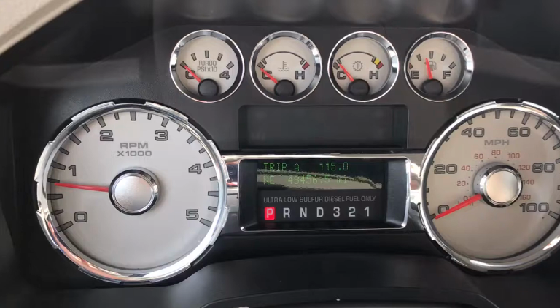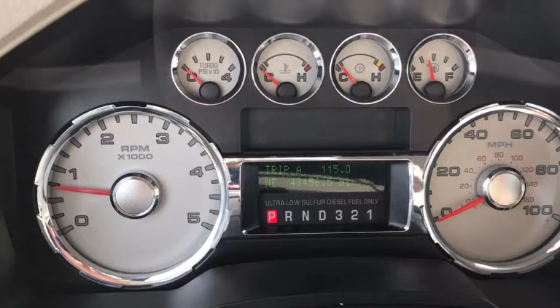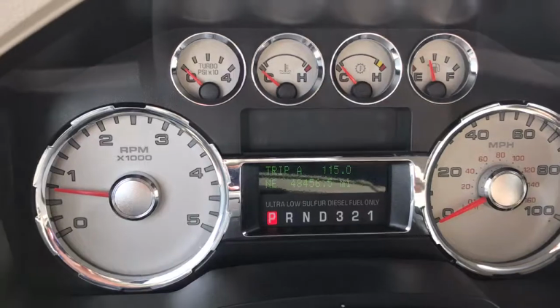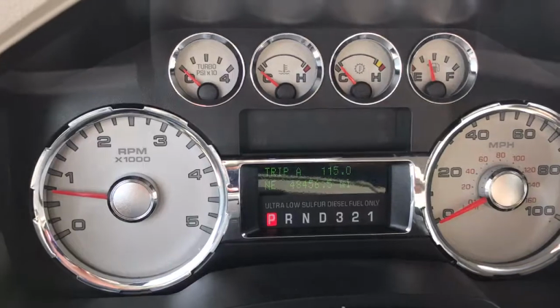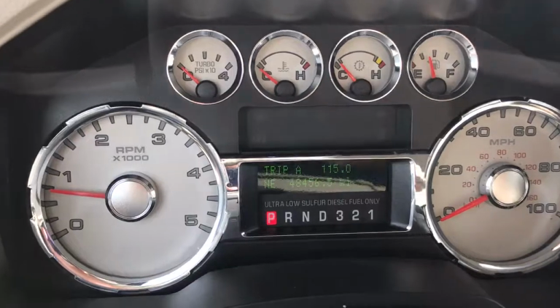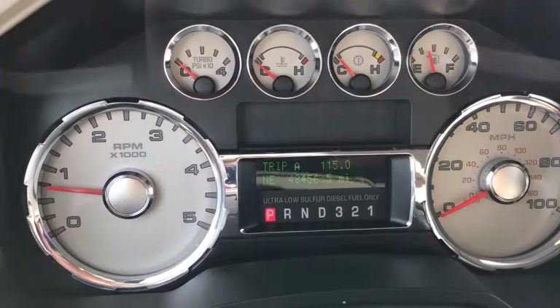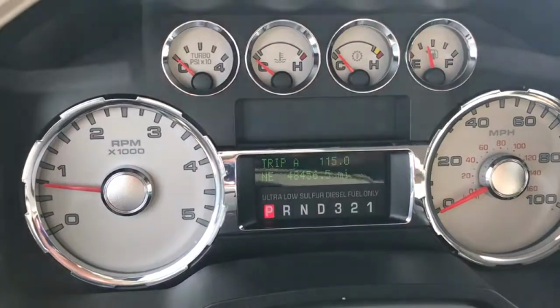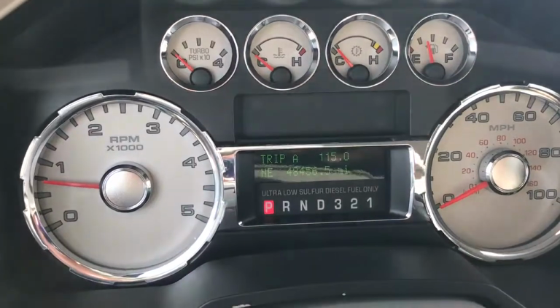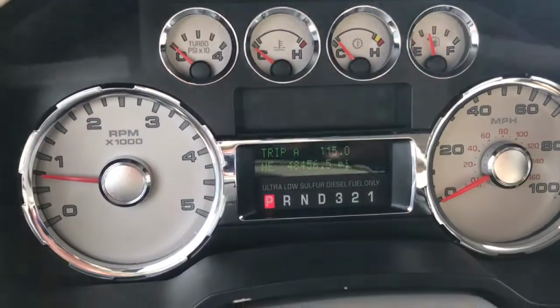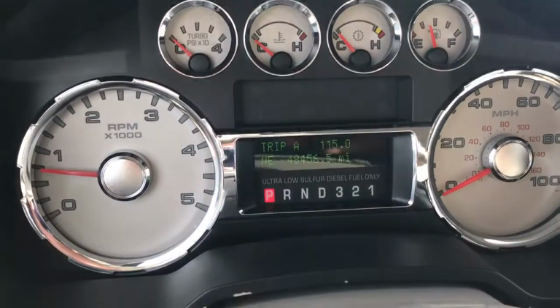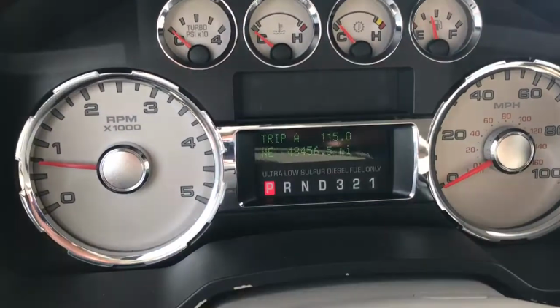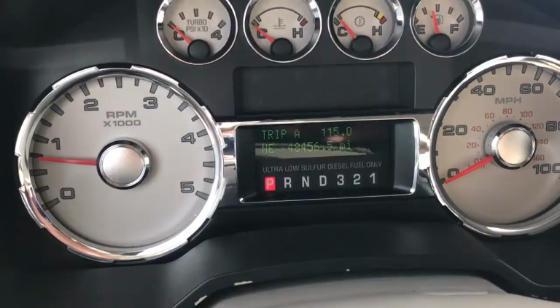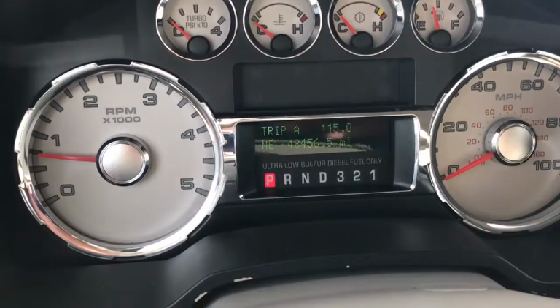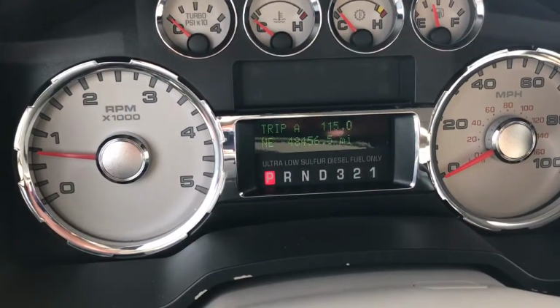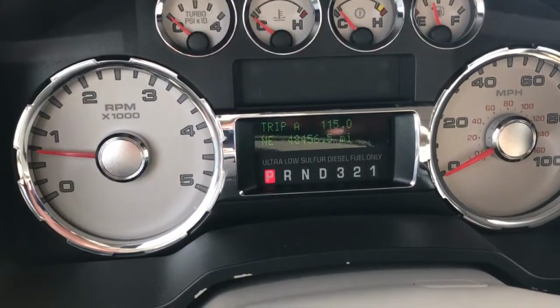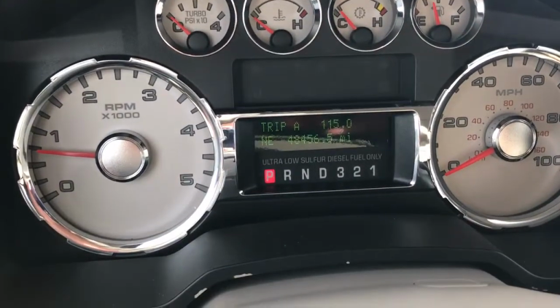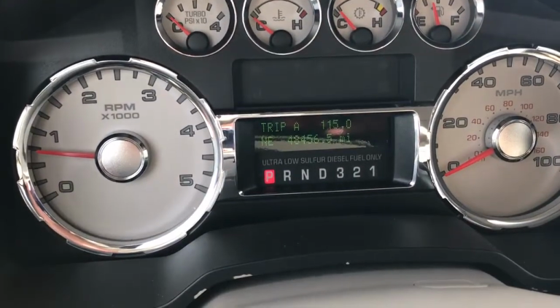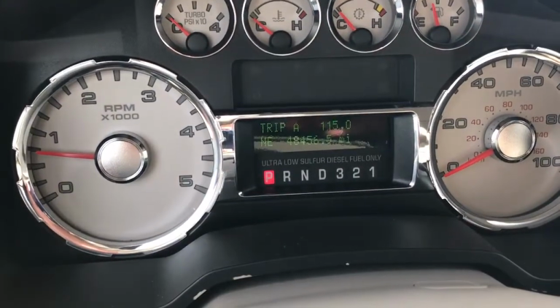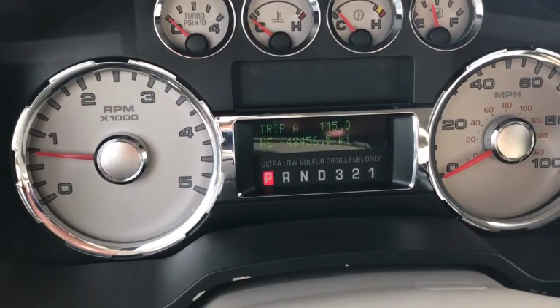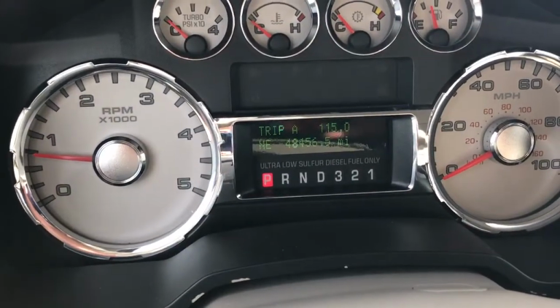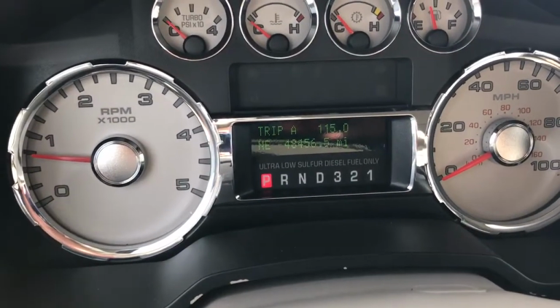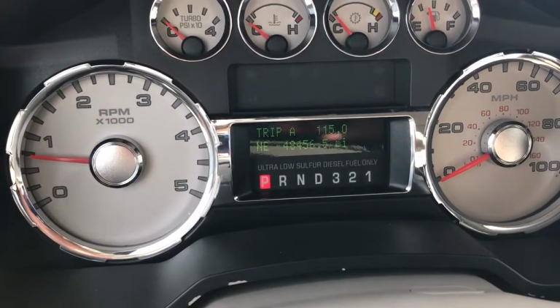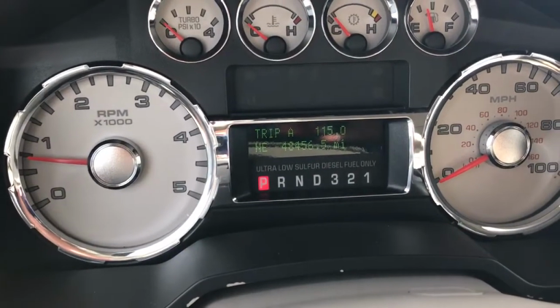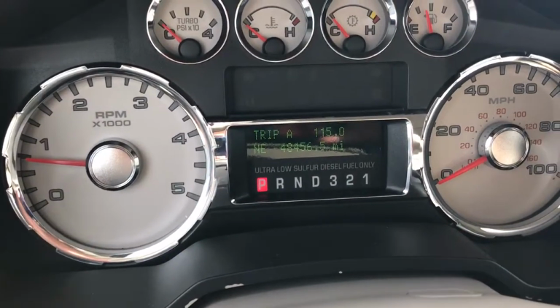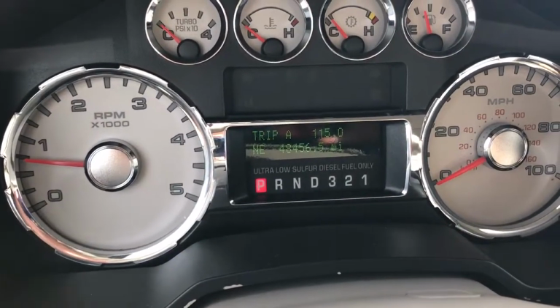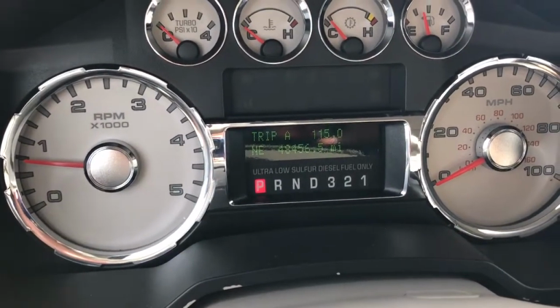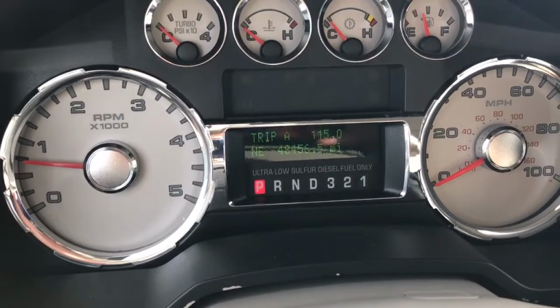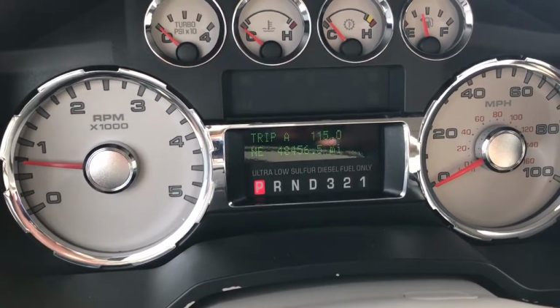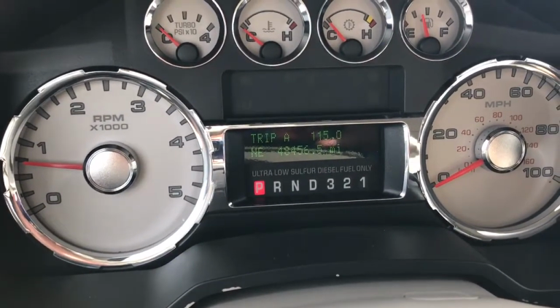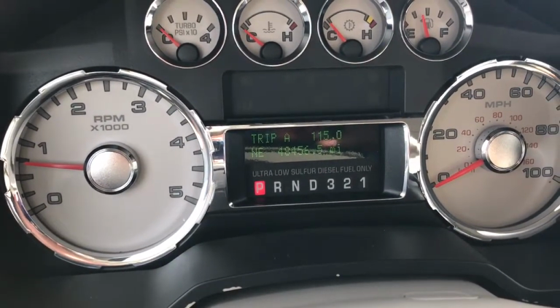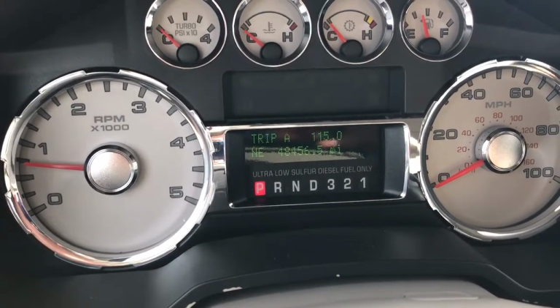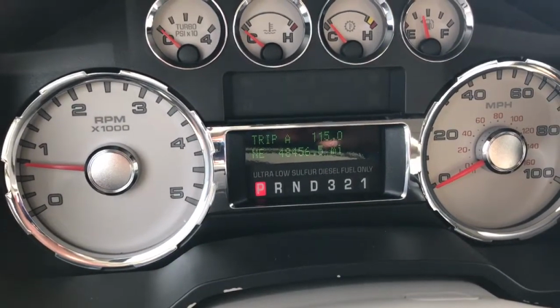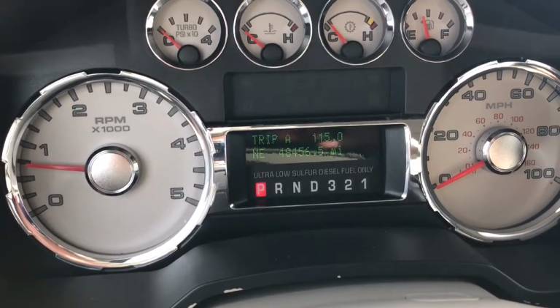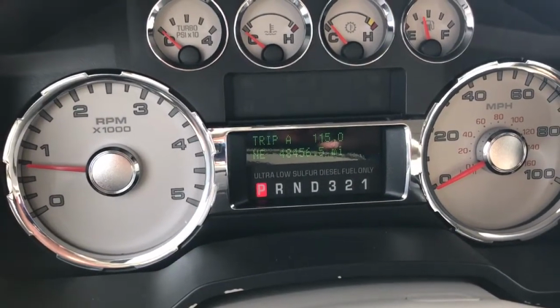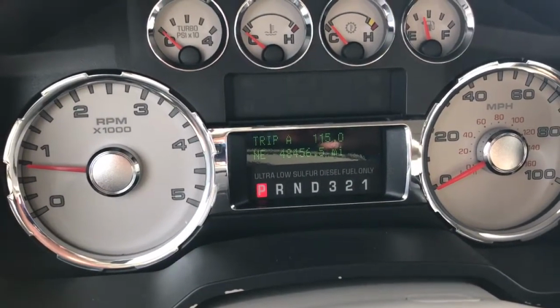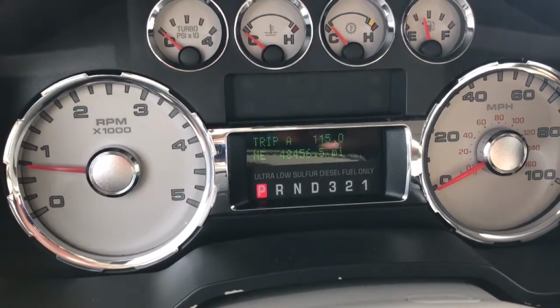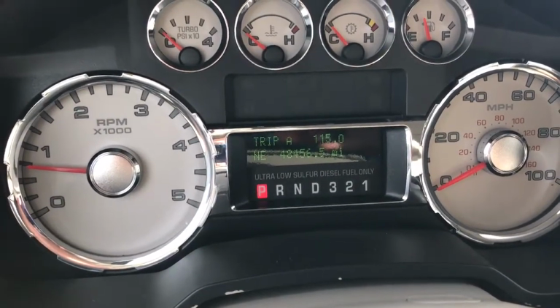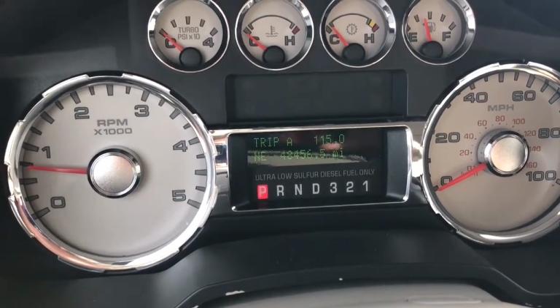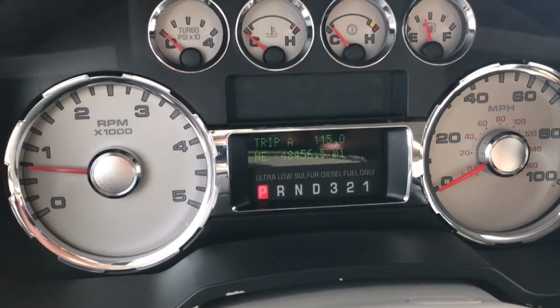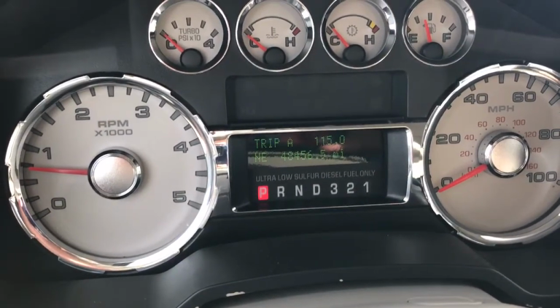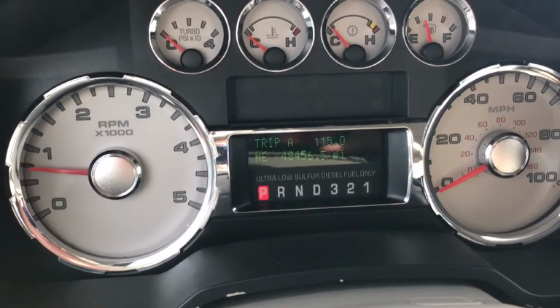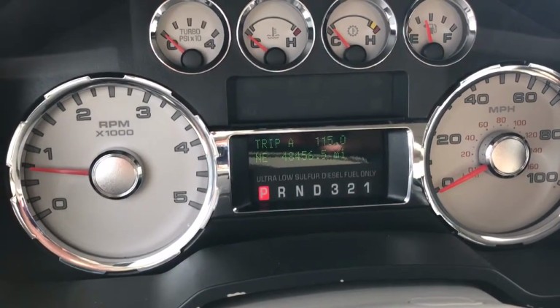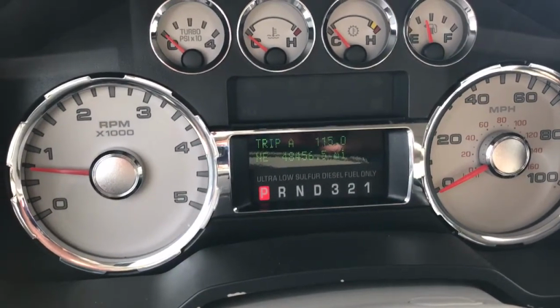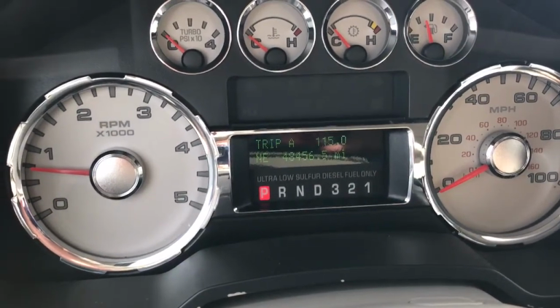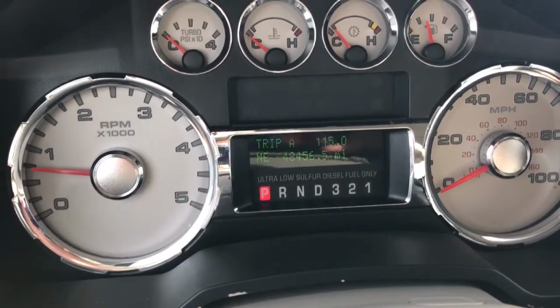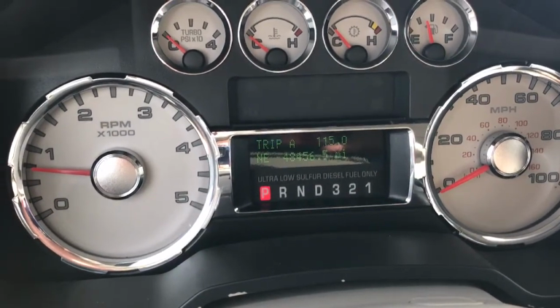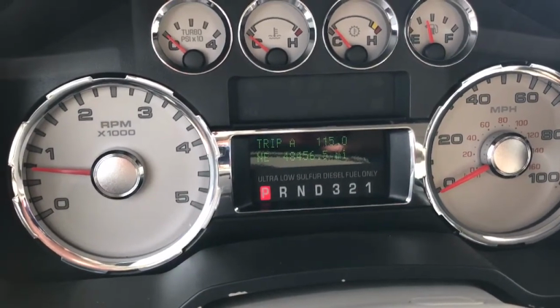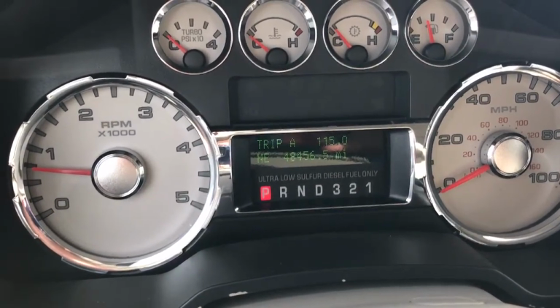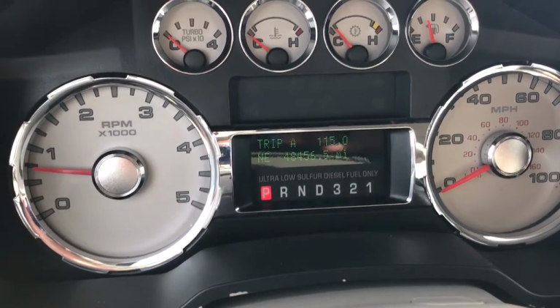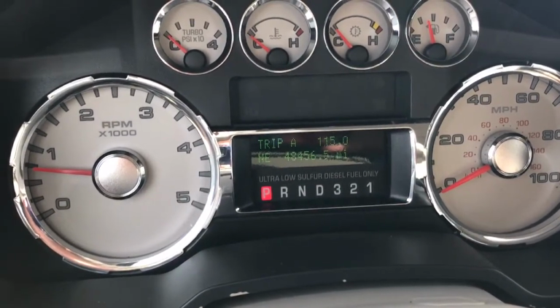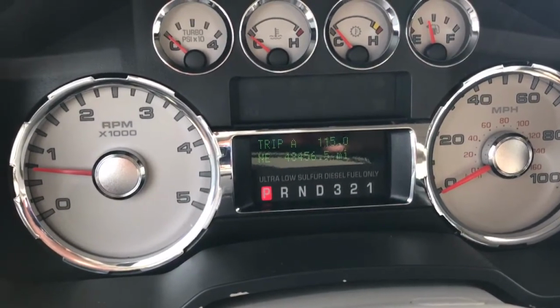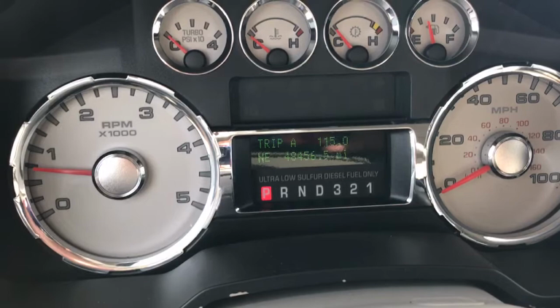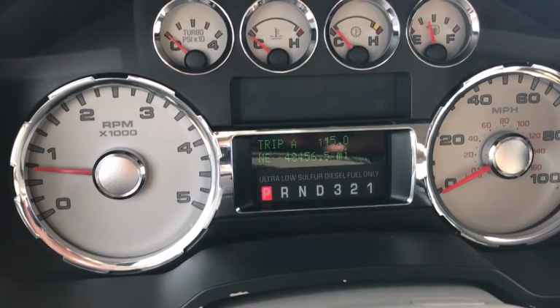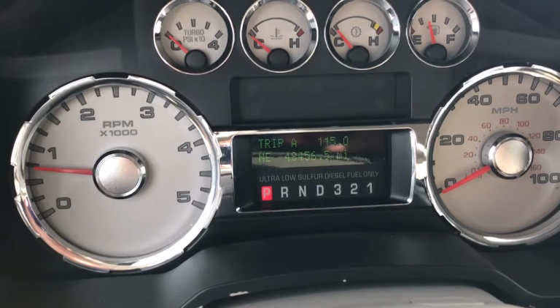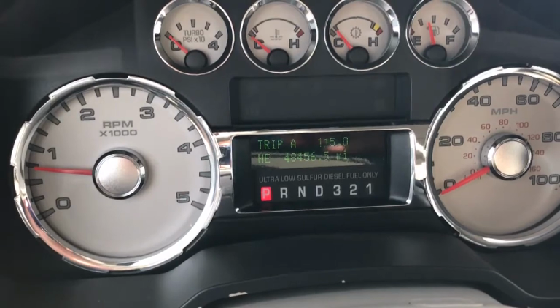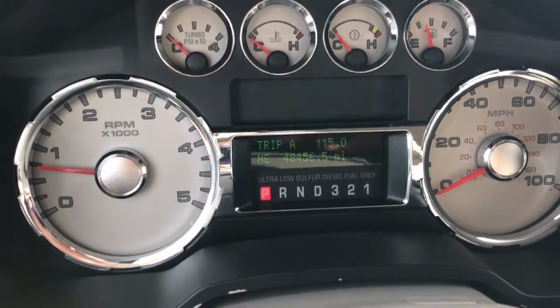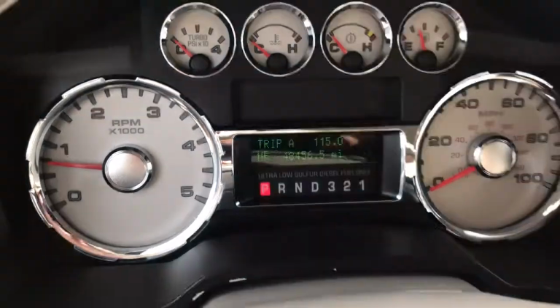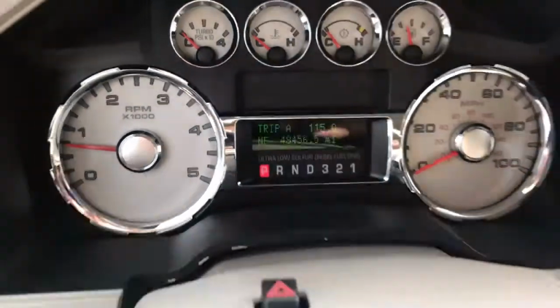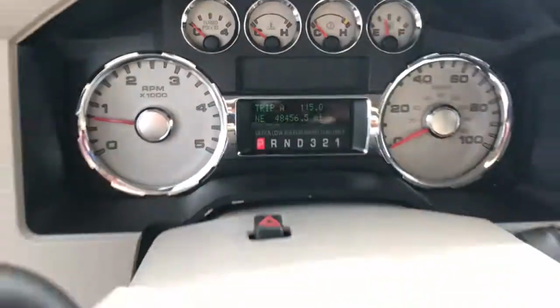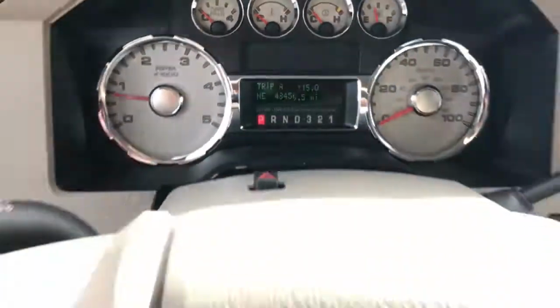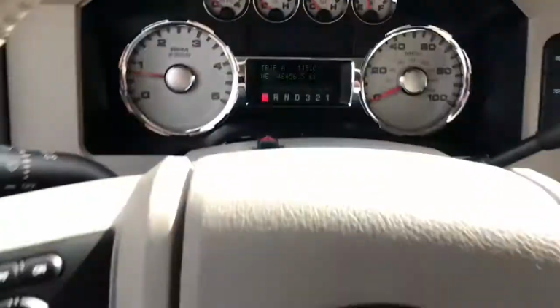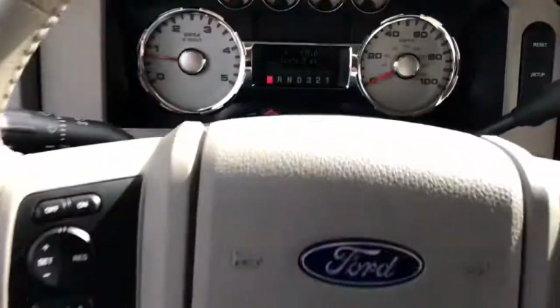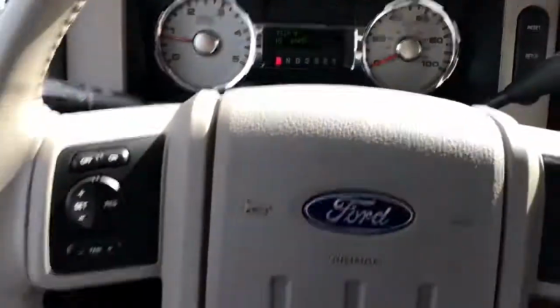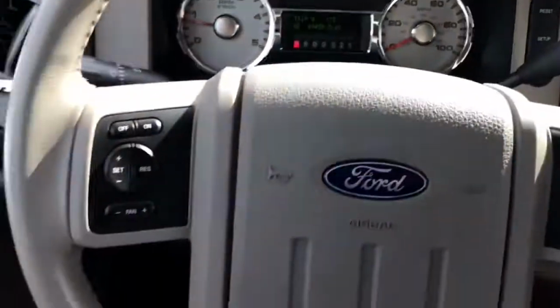Hello, Chris here at Anderson Ford of Bullitt City. Just wanted to show you the miles there — 48,456.